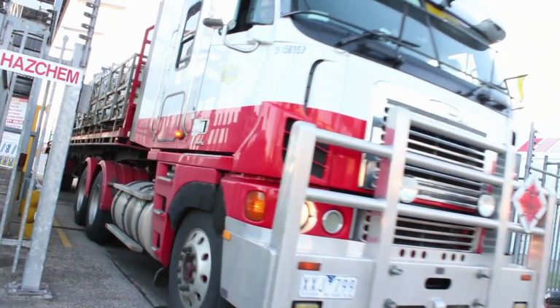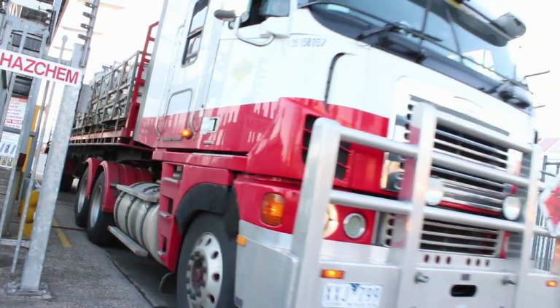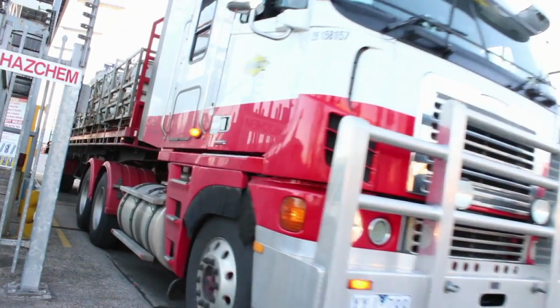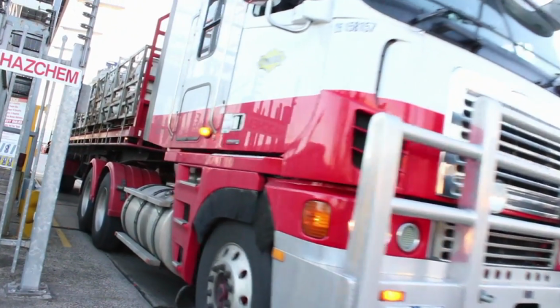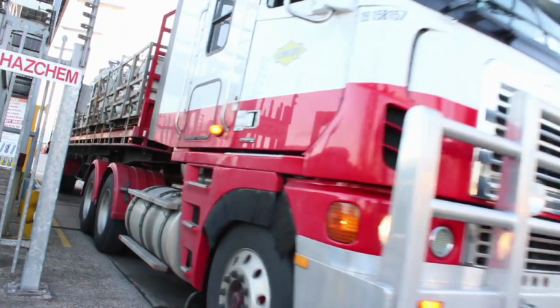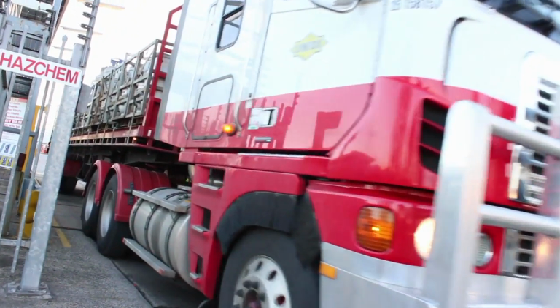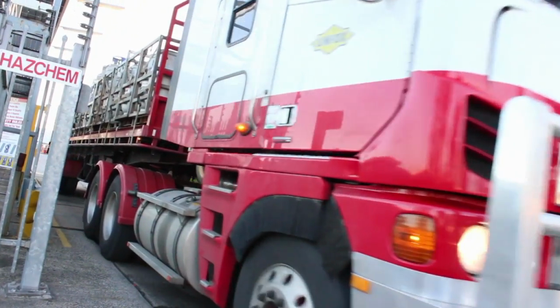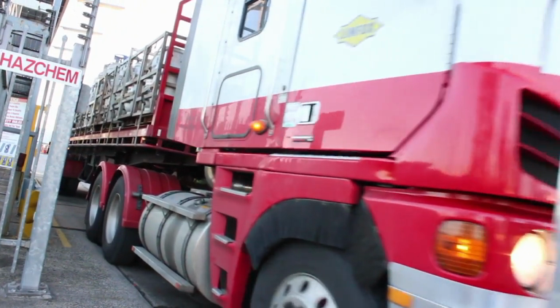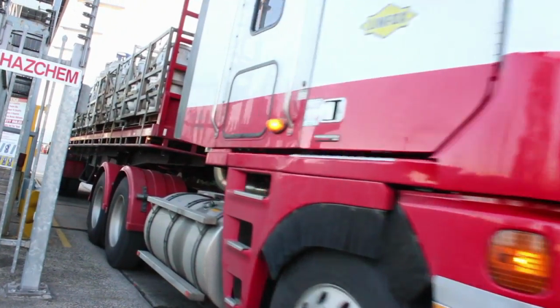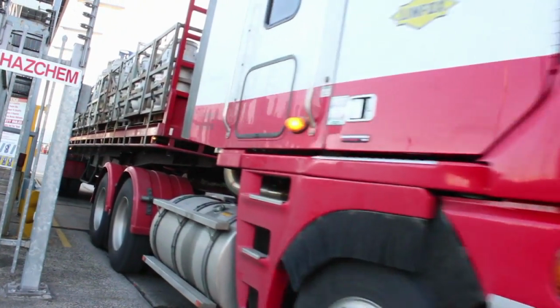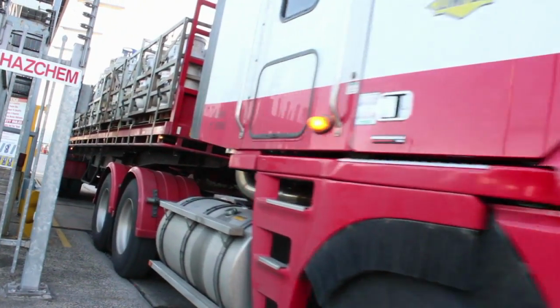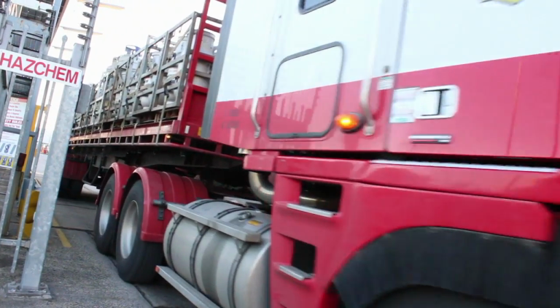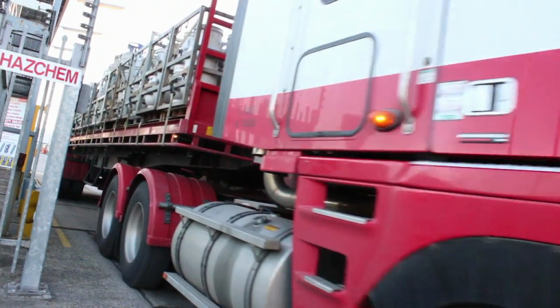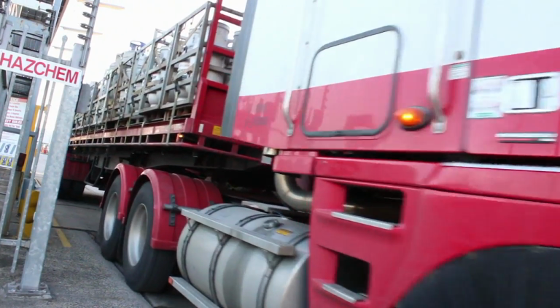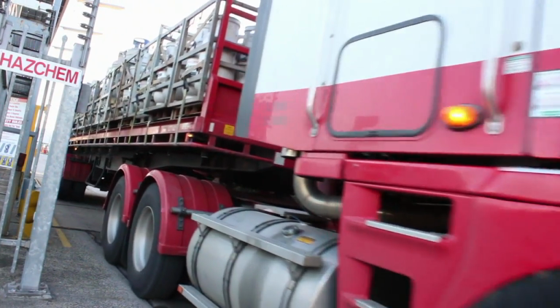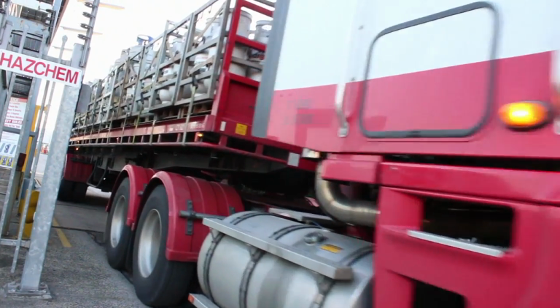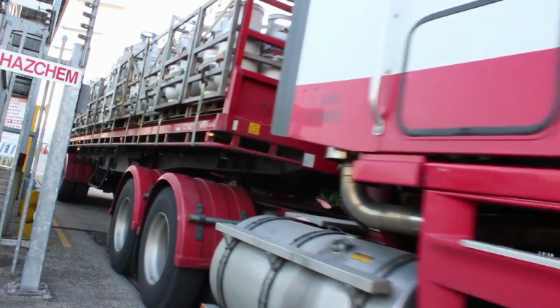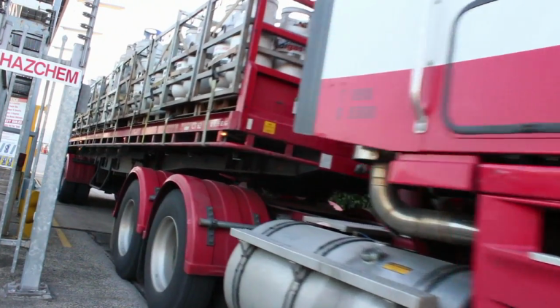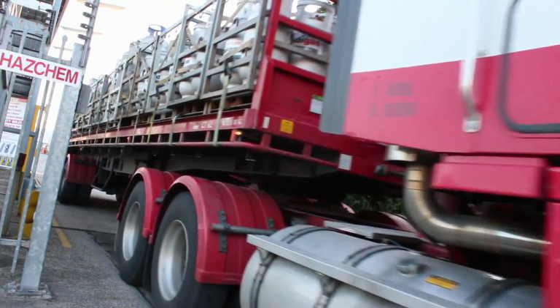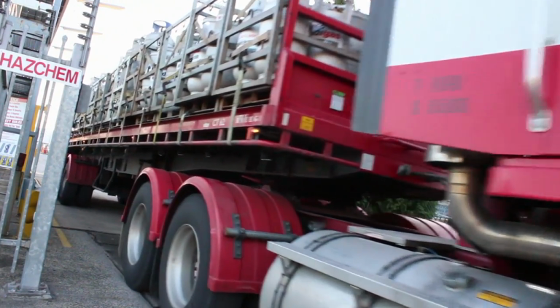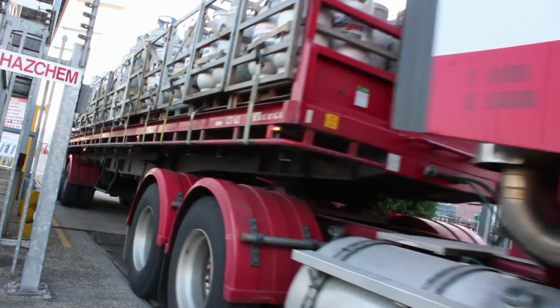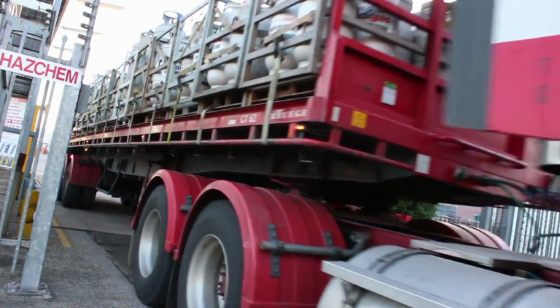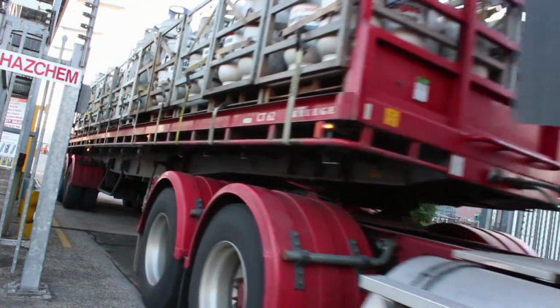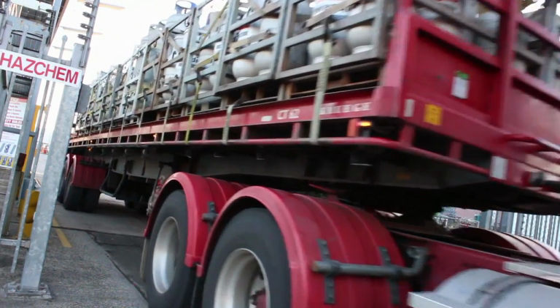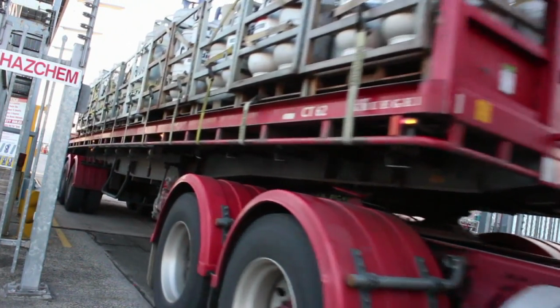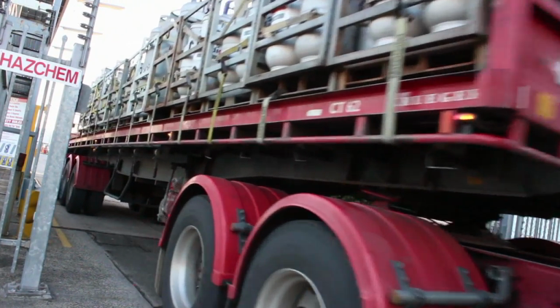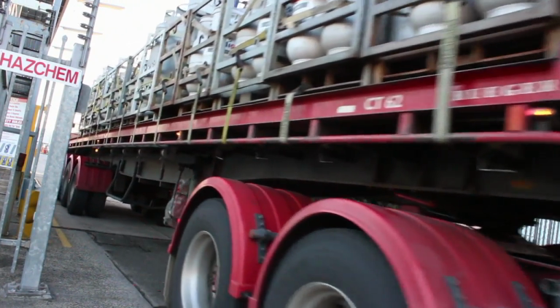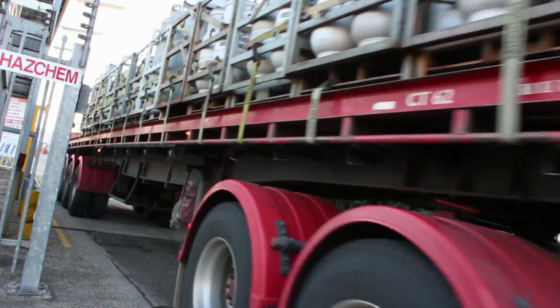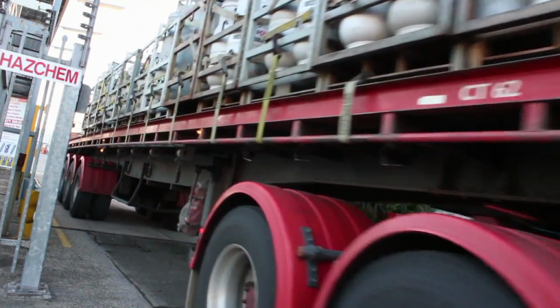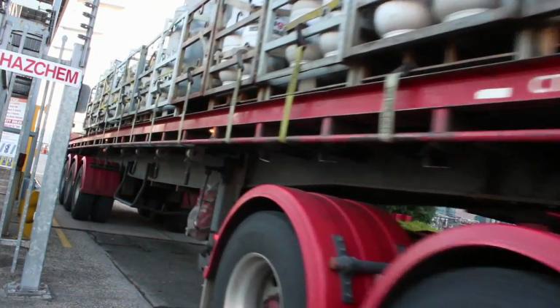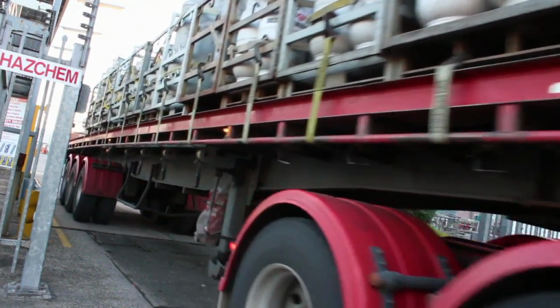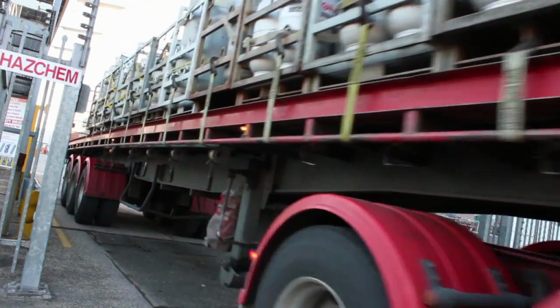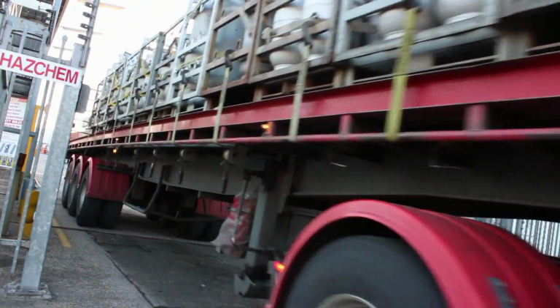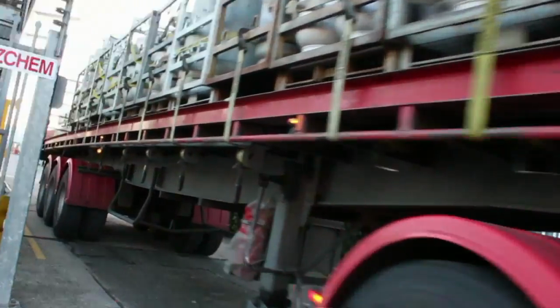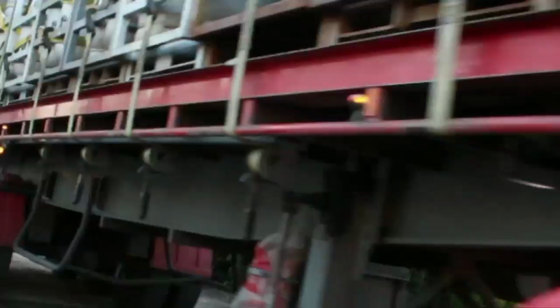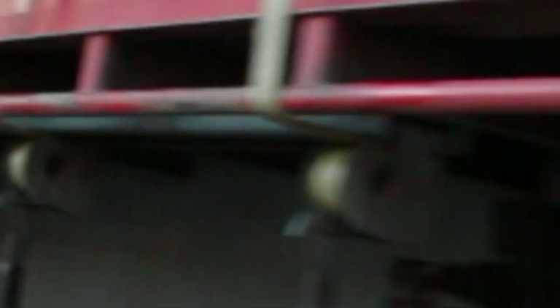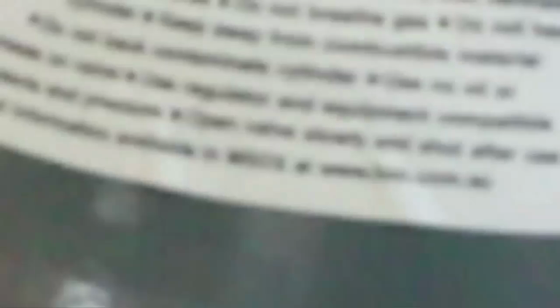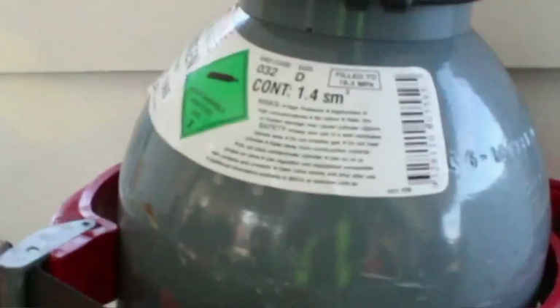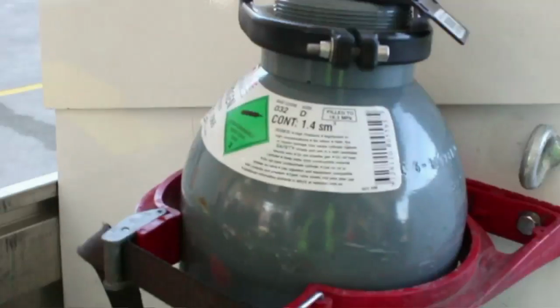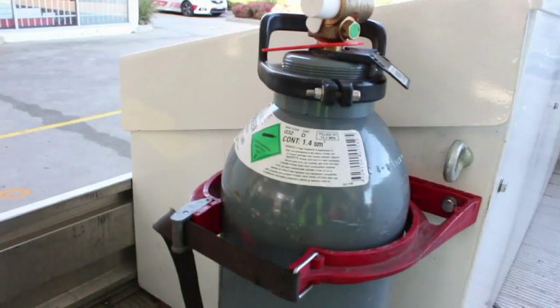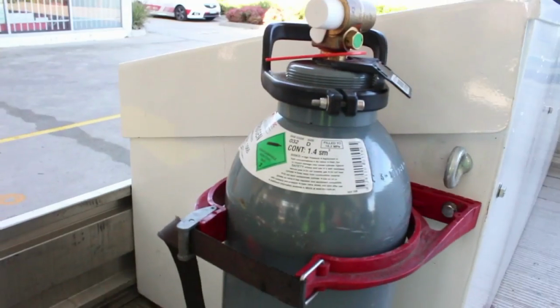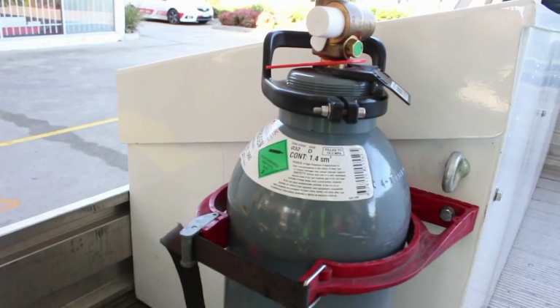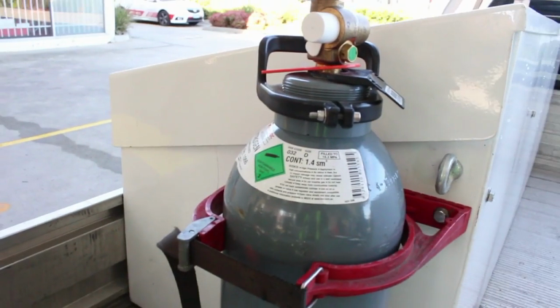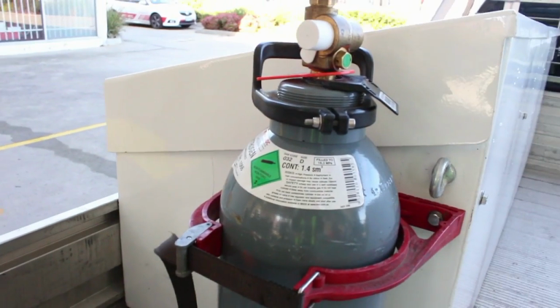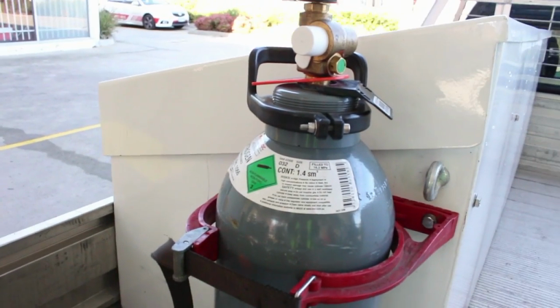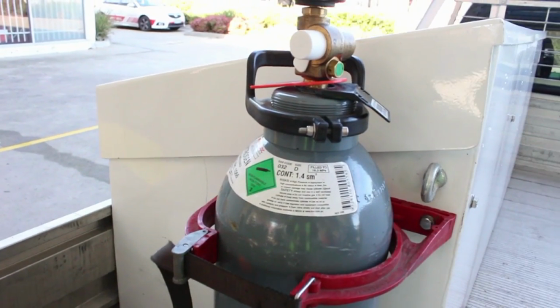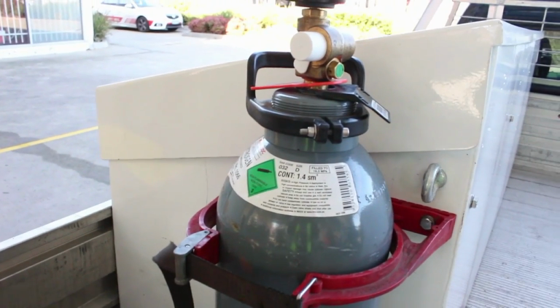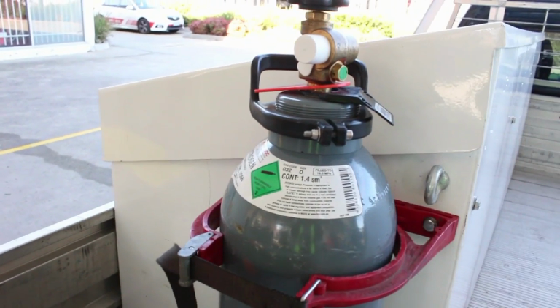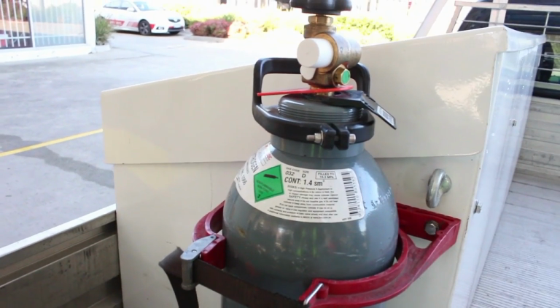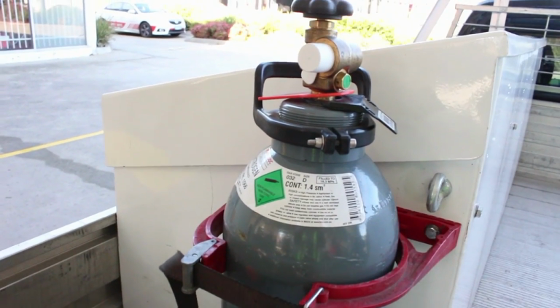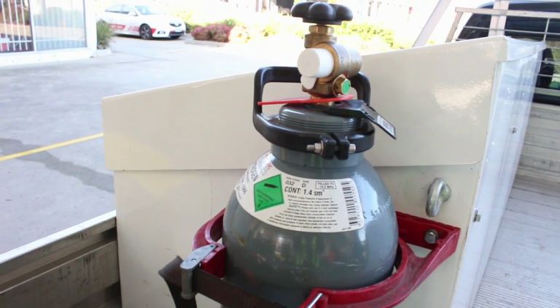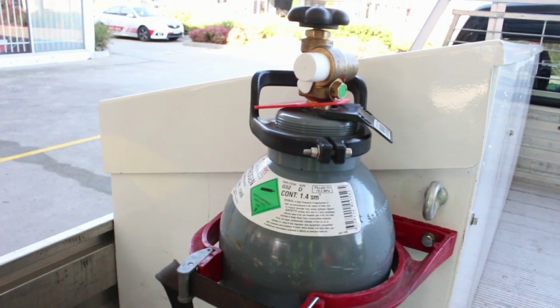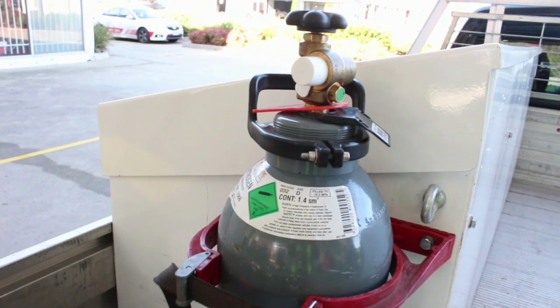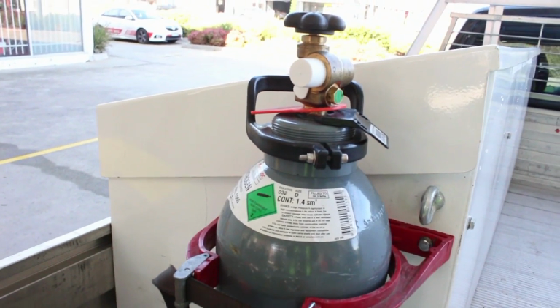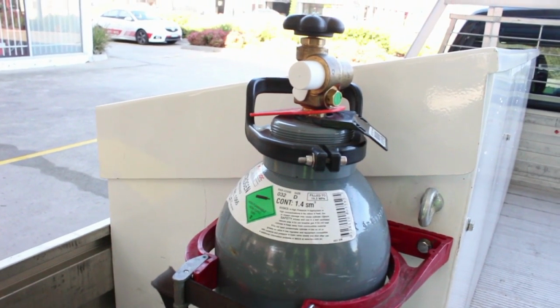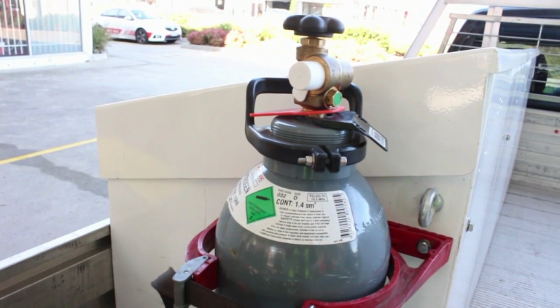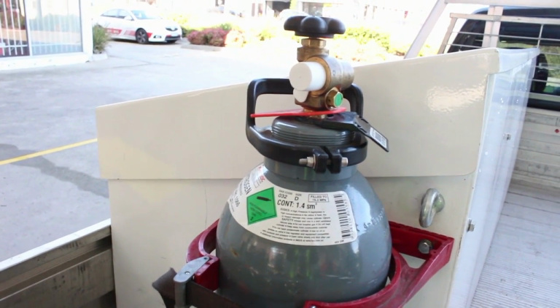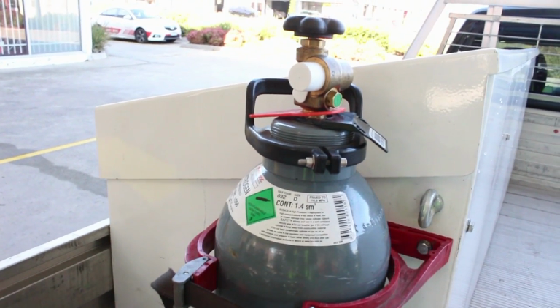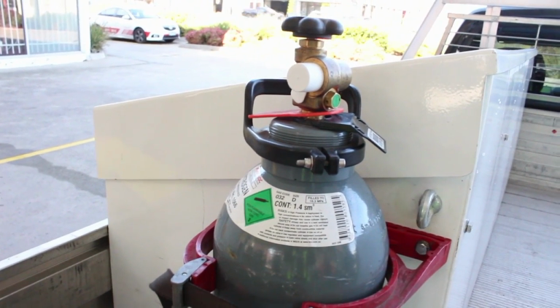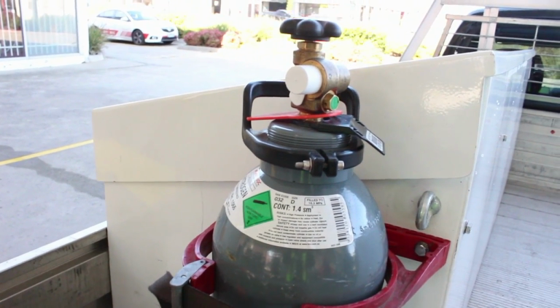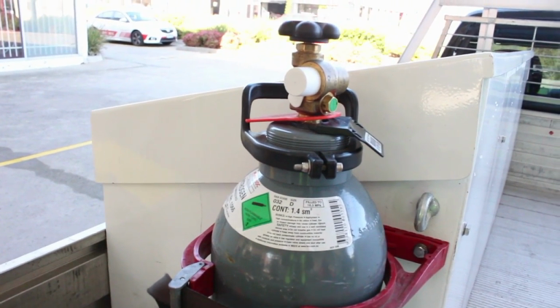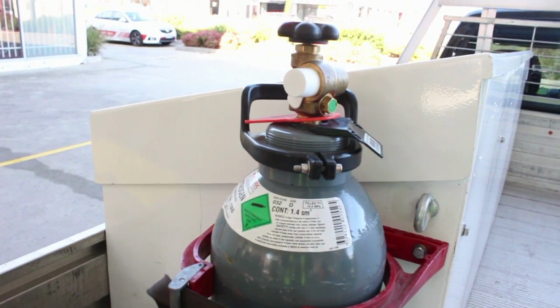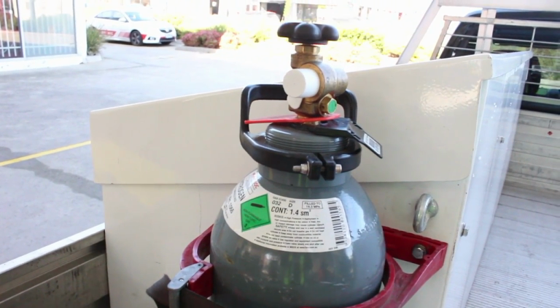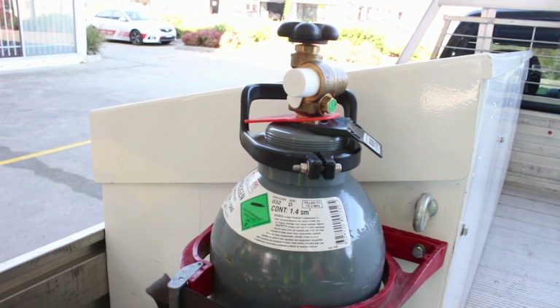If you have an enclosed vehicle, please consider having your cylinders delivered or having an improved vented gas cylinder cabinet fitted to your vehicle.